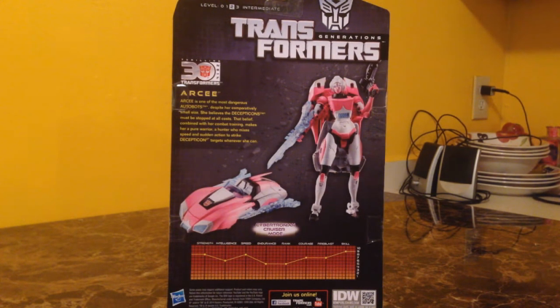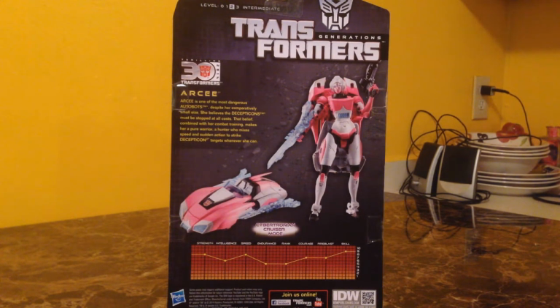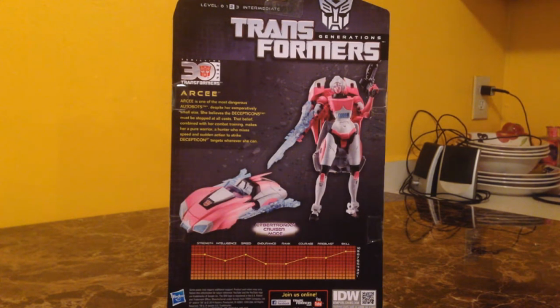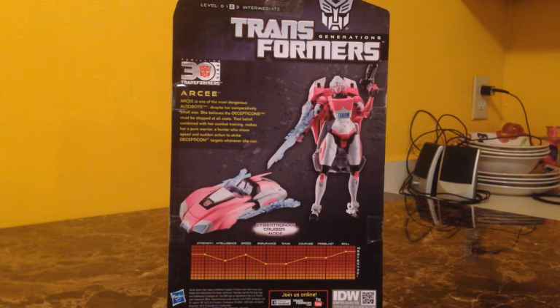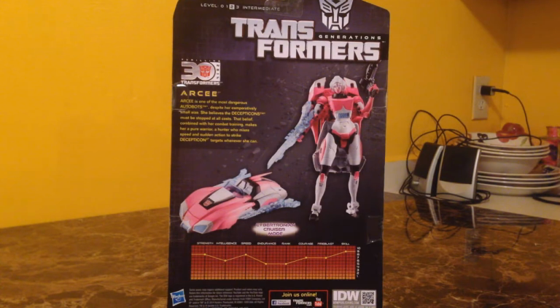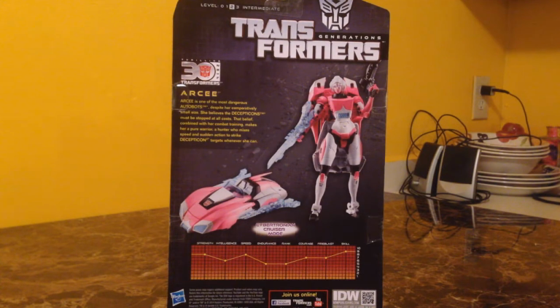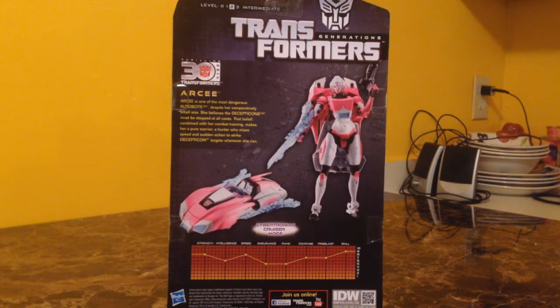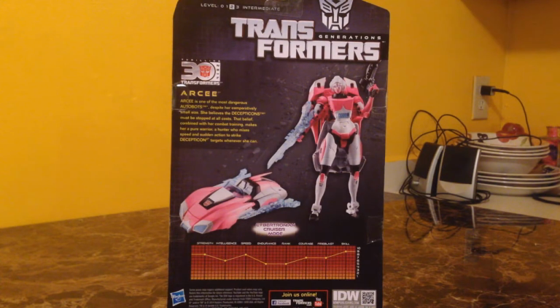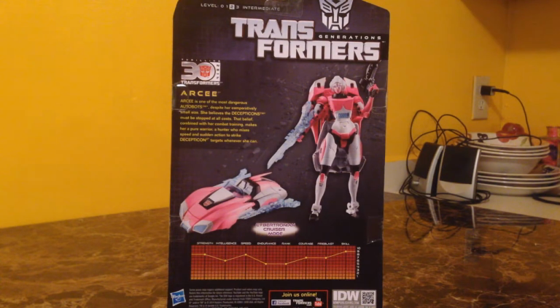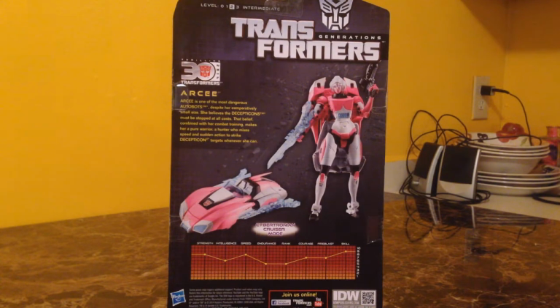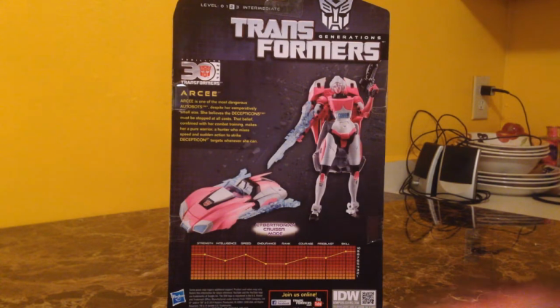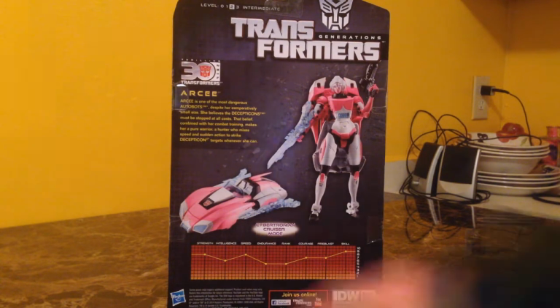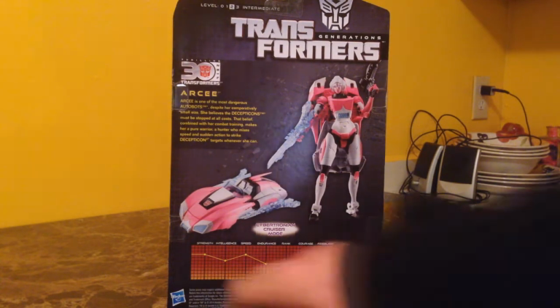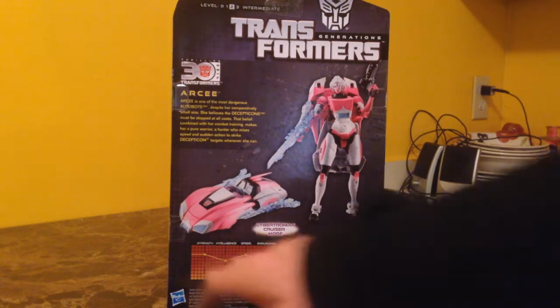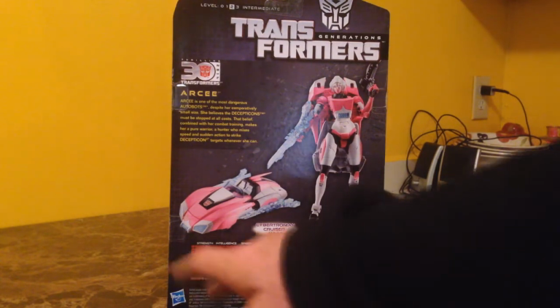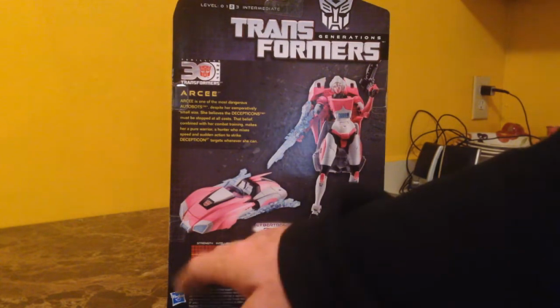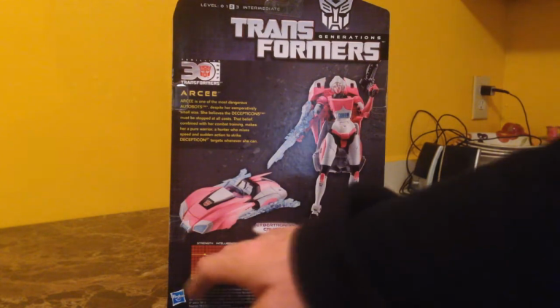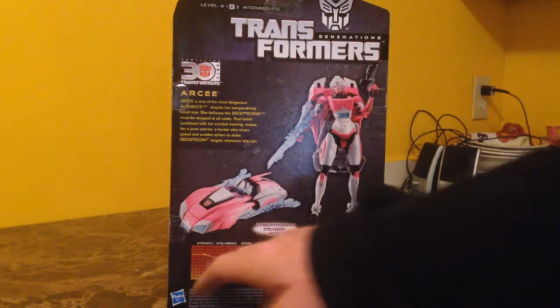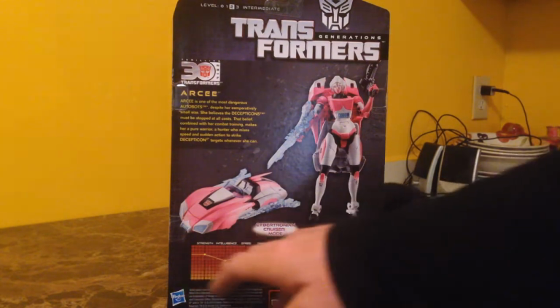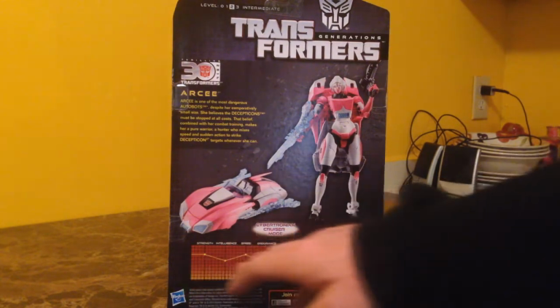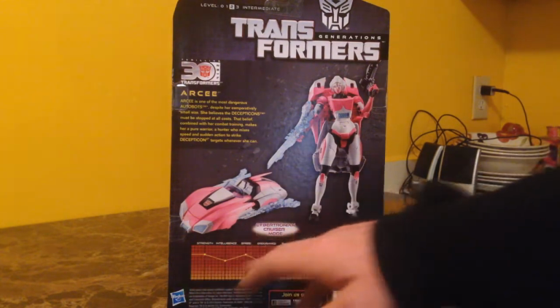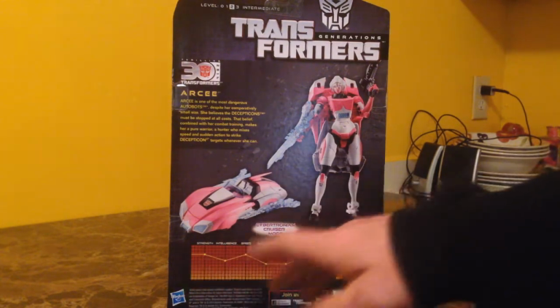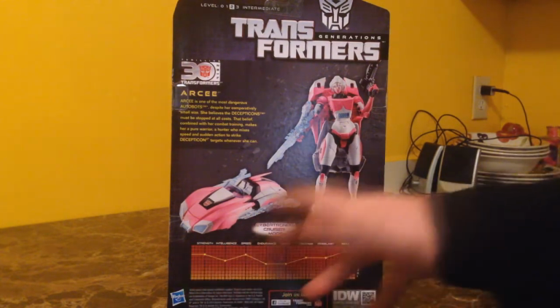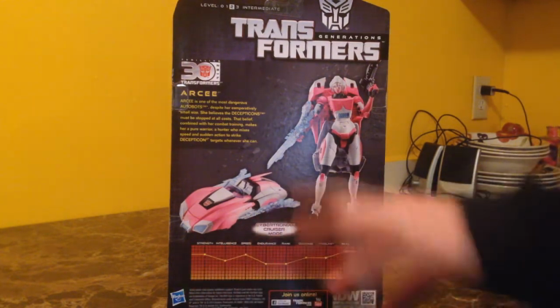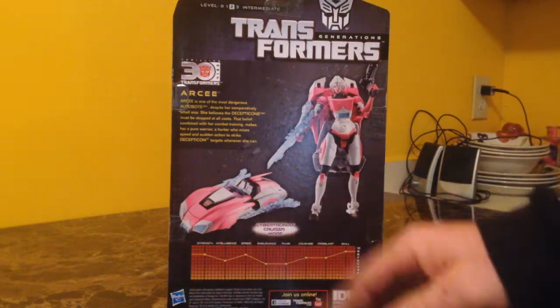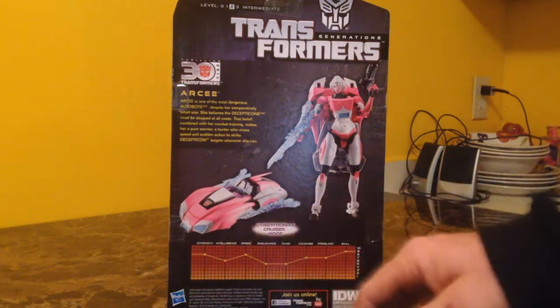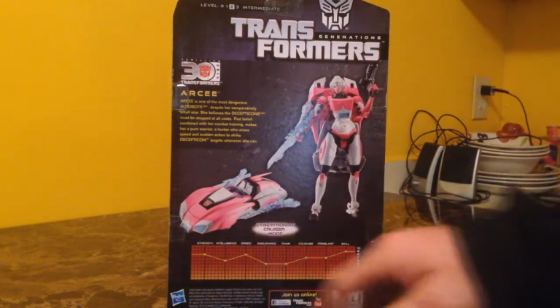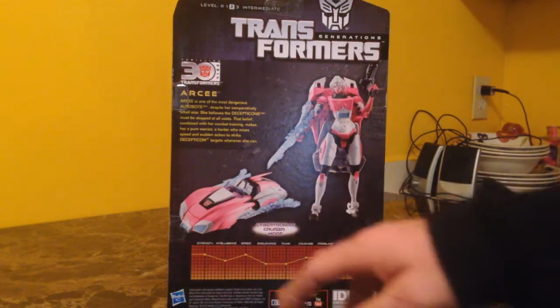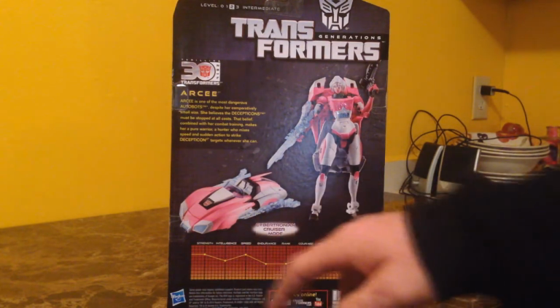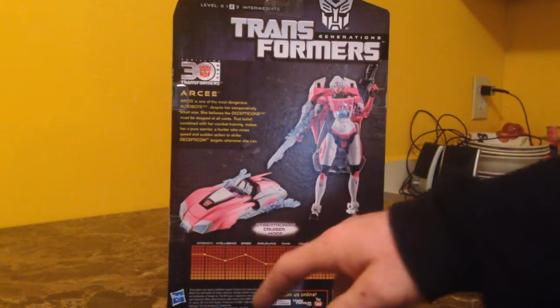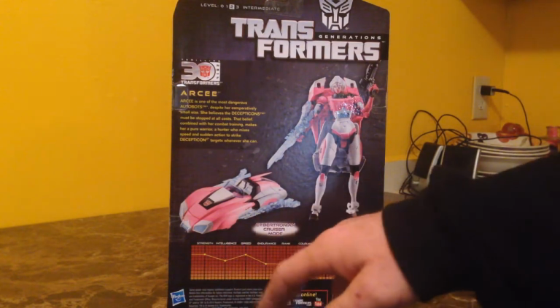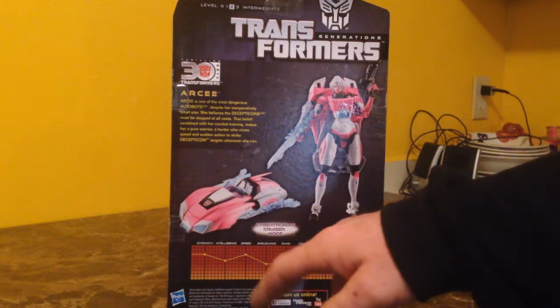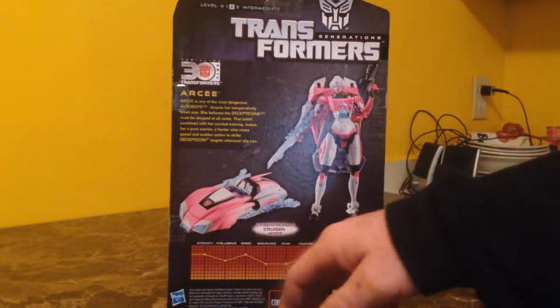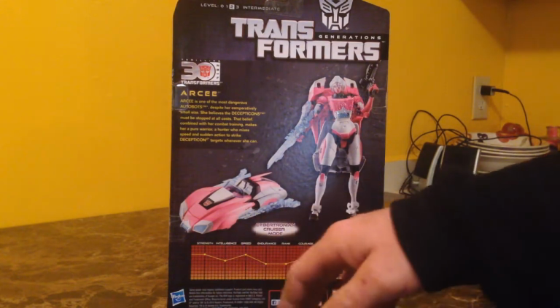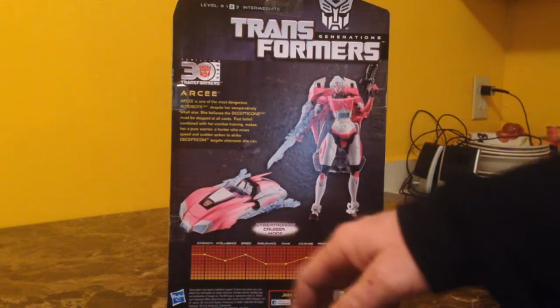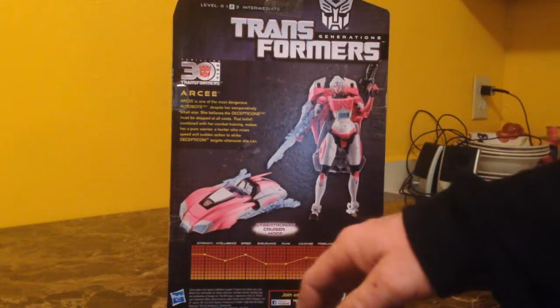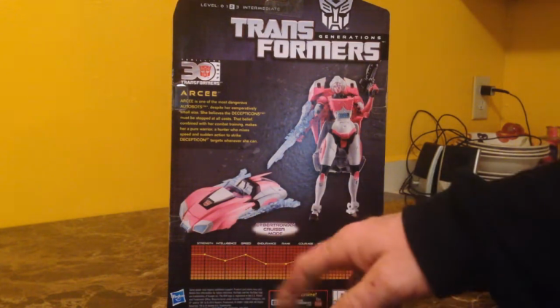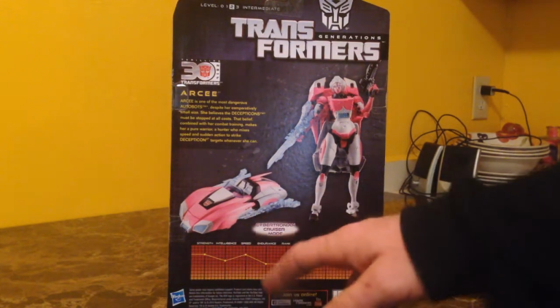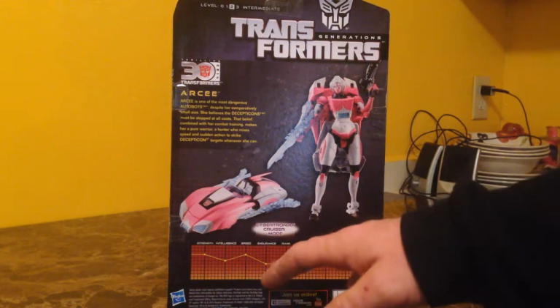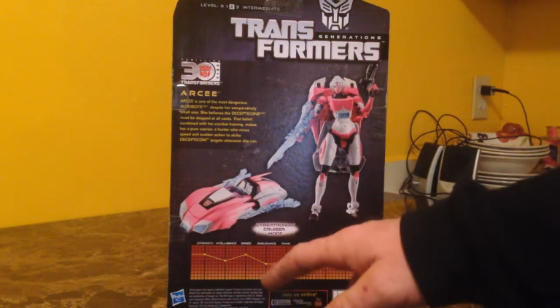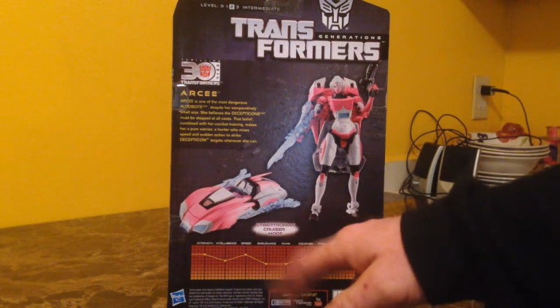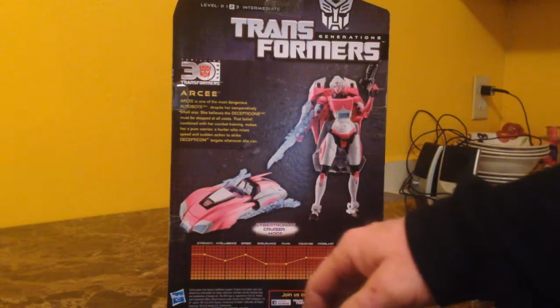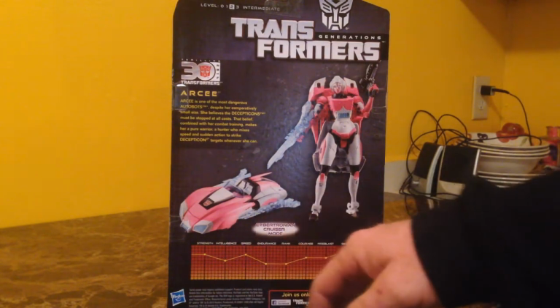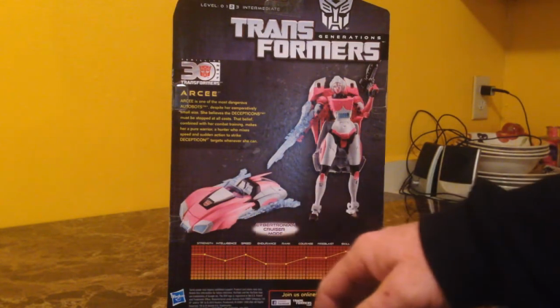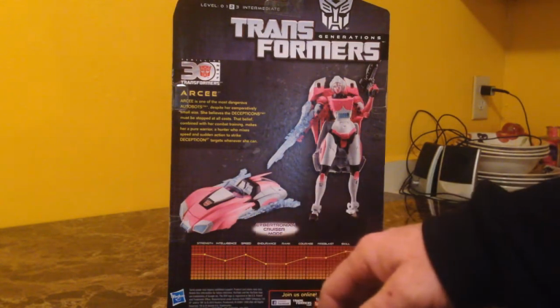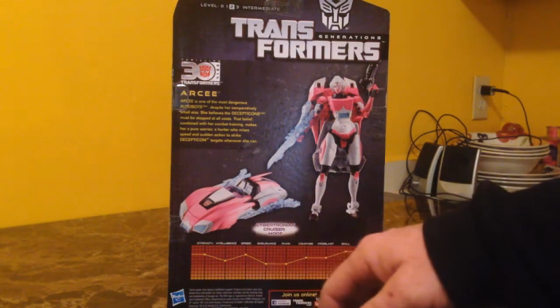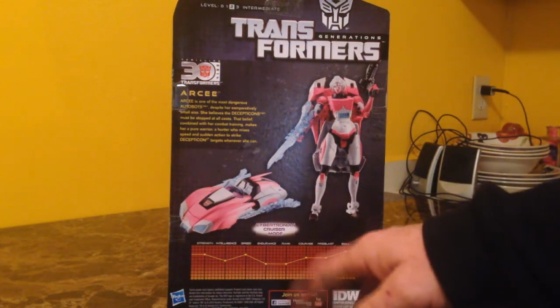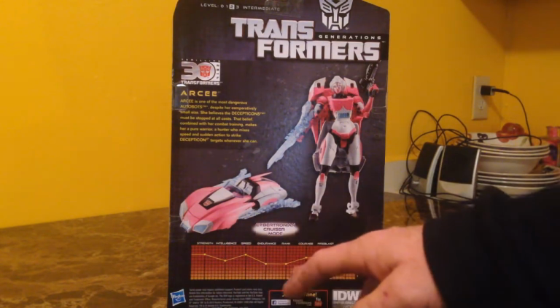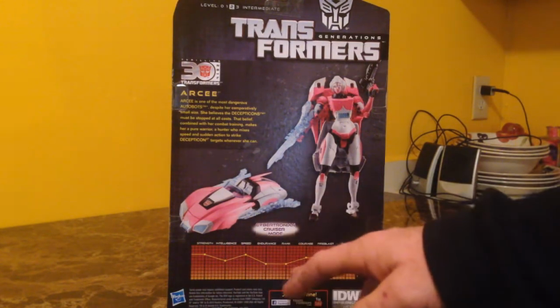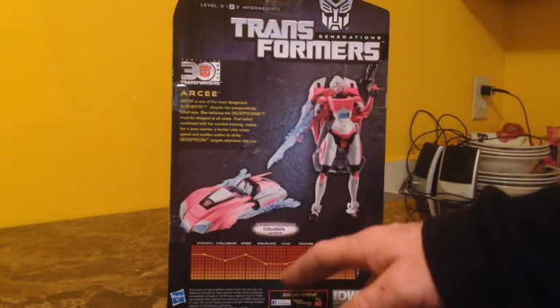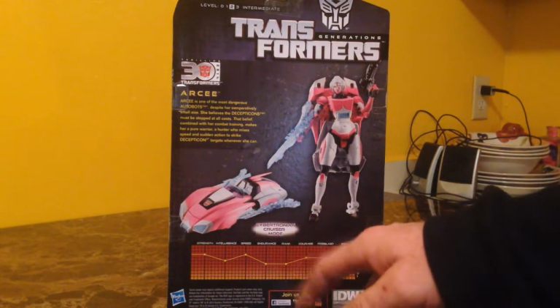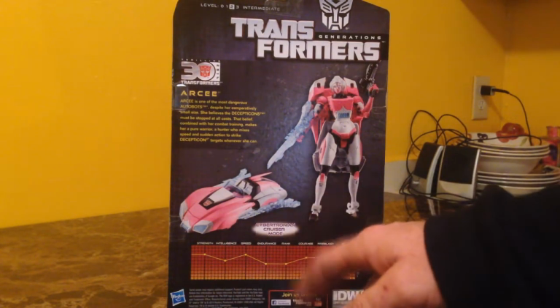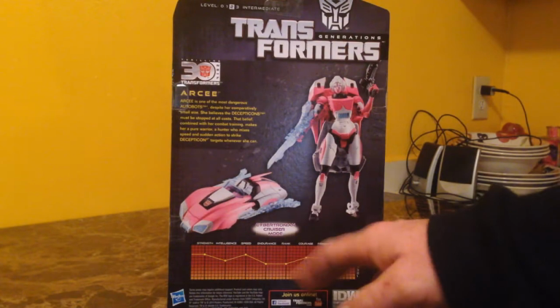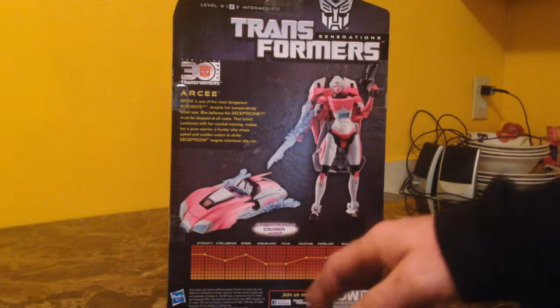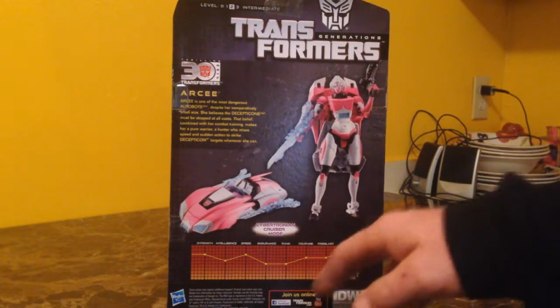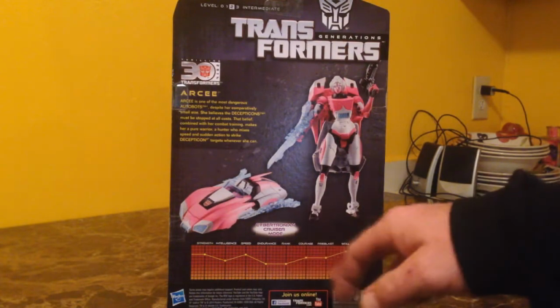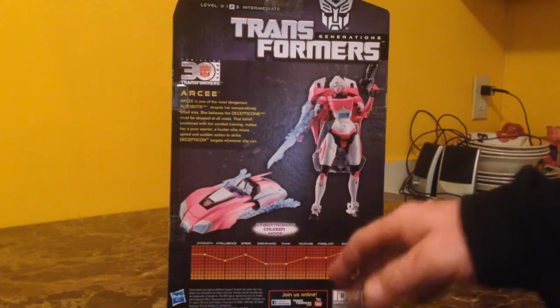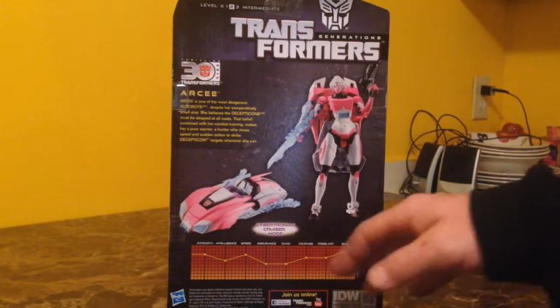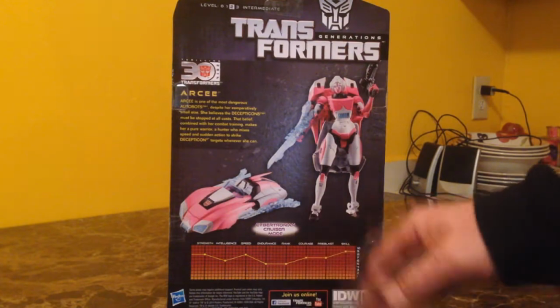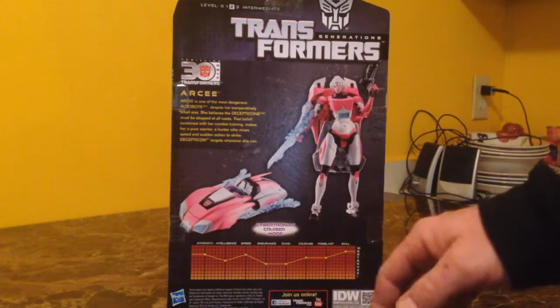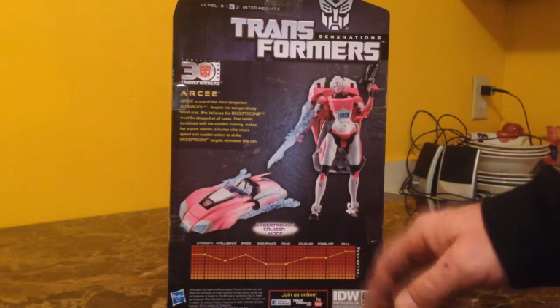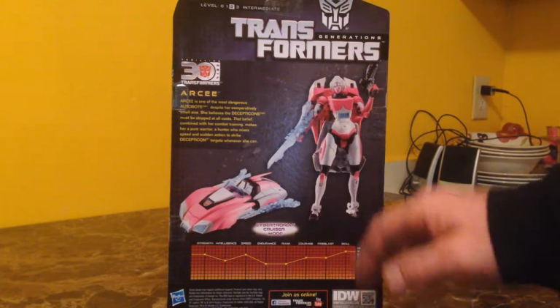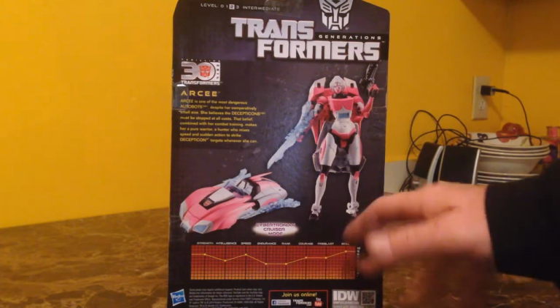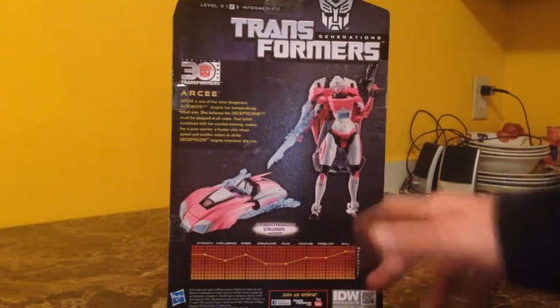She also has her listings of strength, intelligence, speed, endurance, rank, courage, and fire blast.